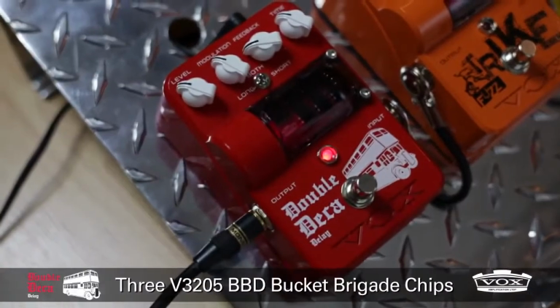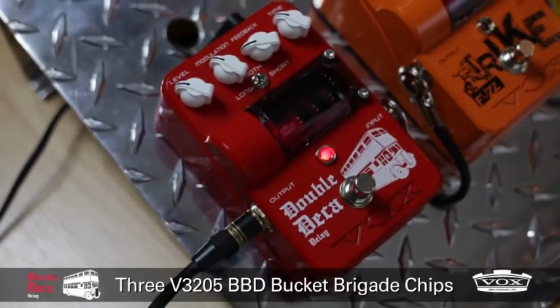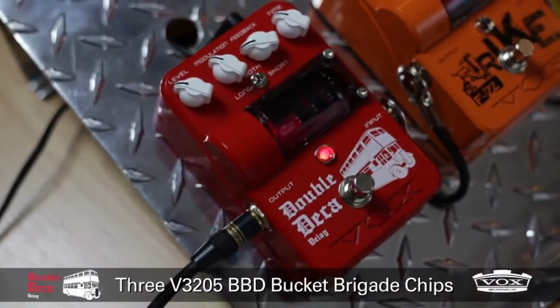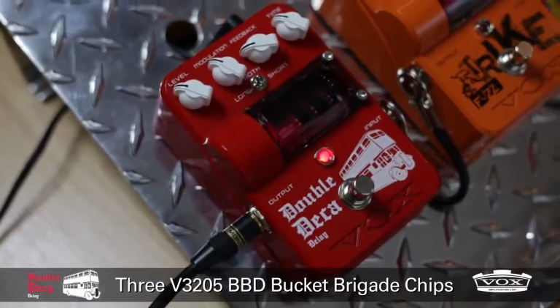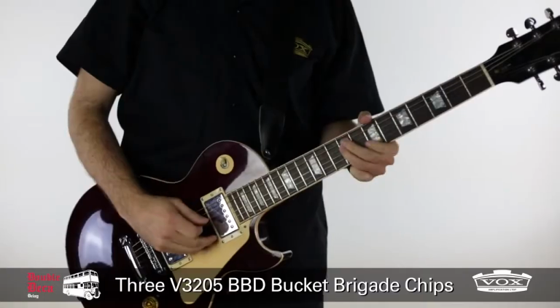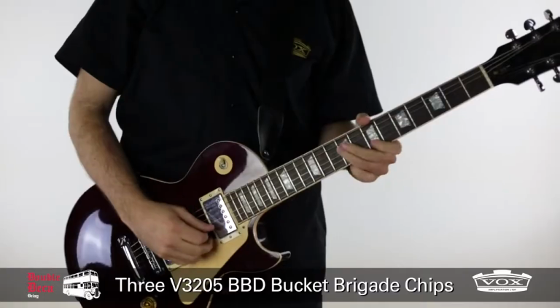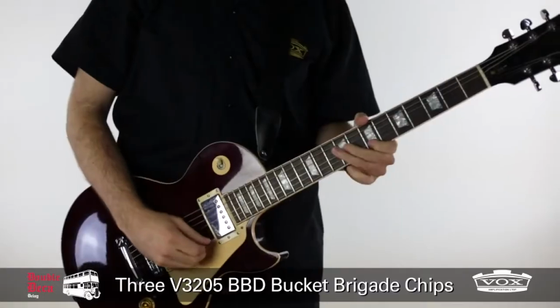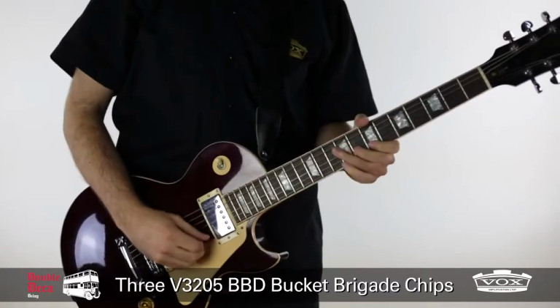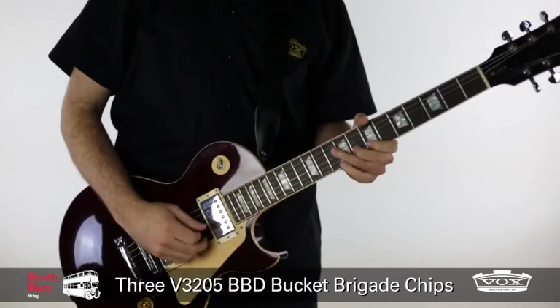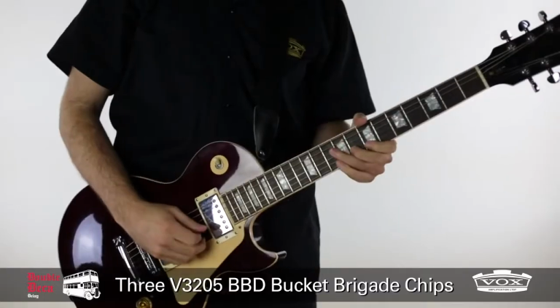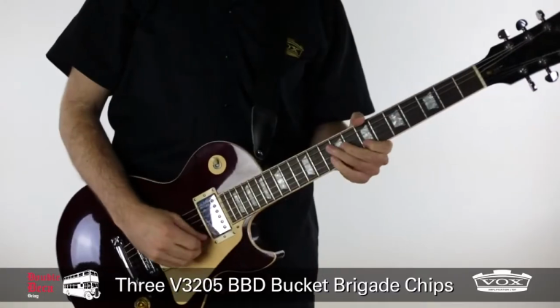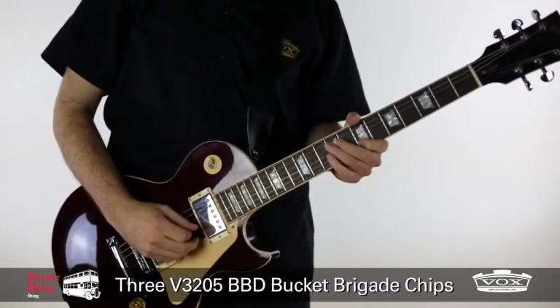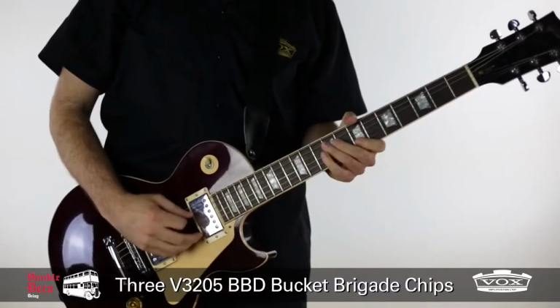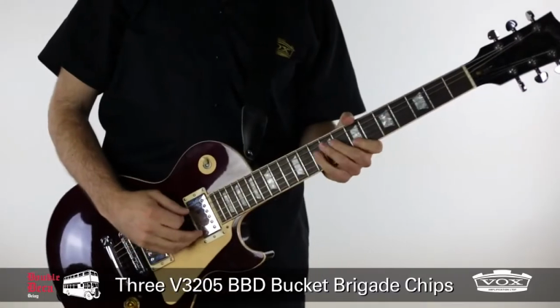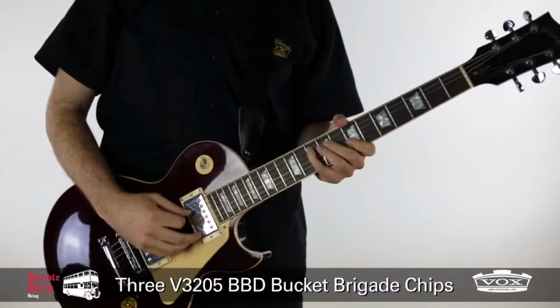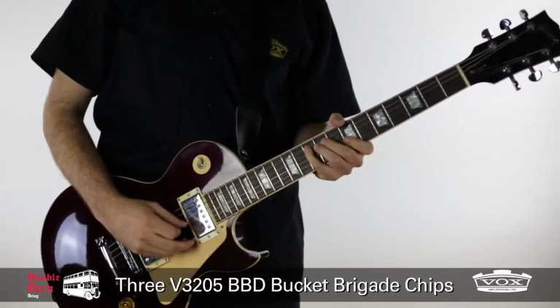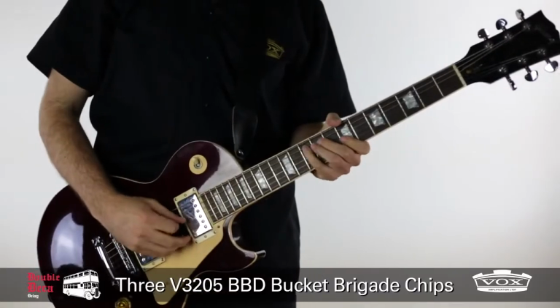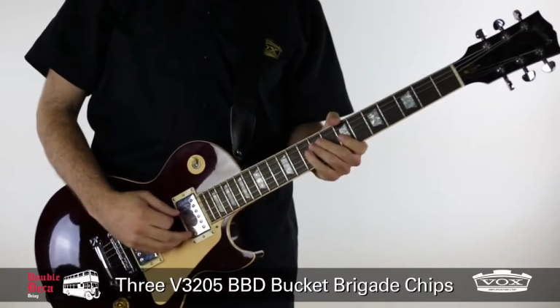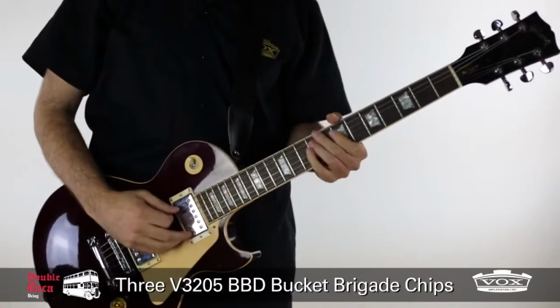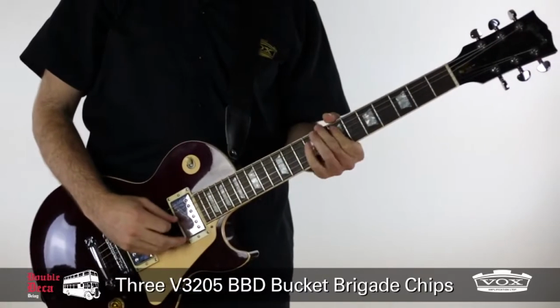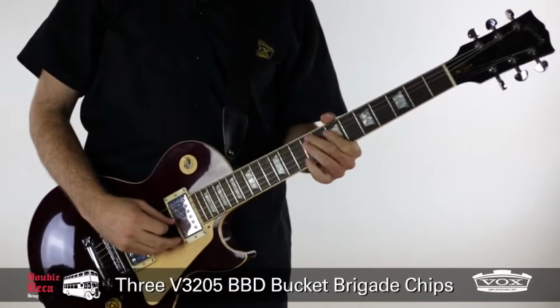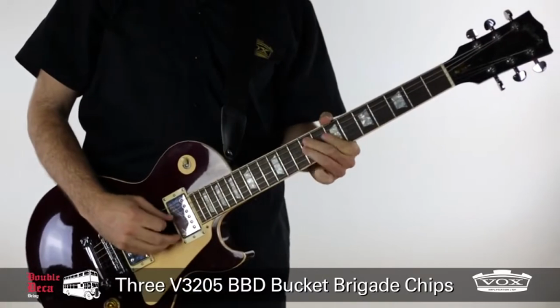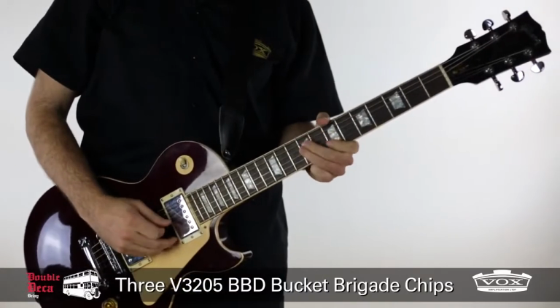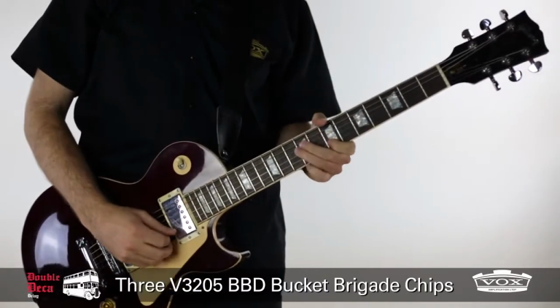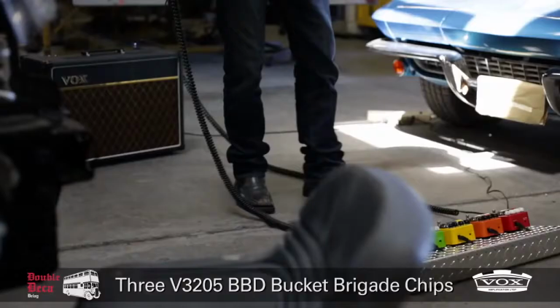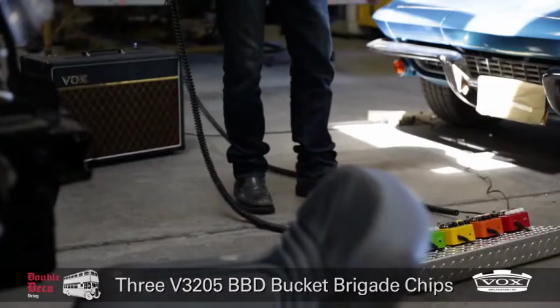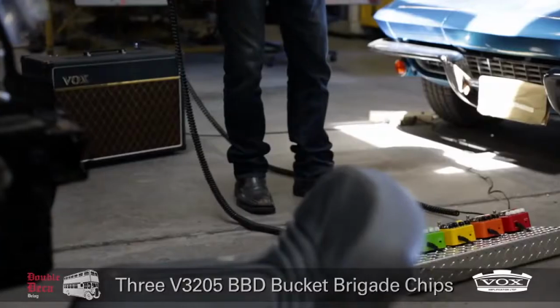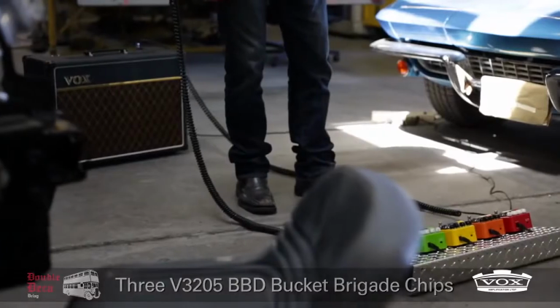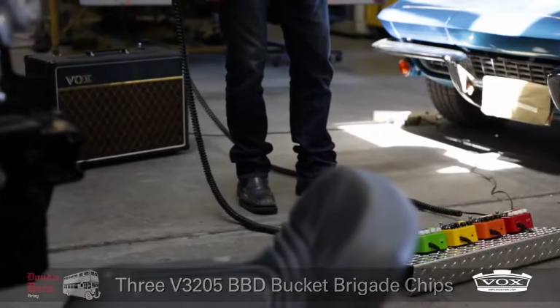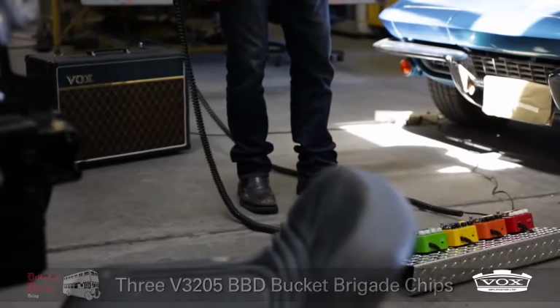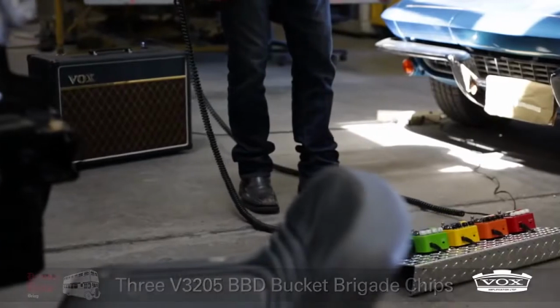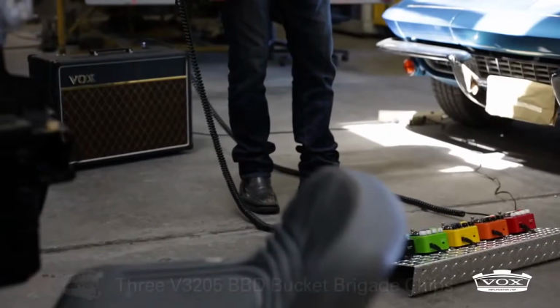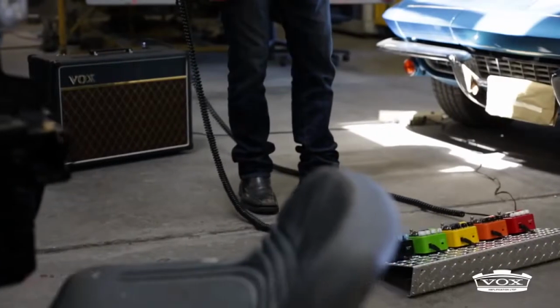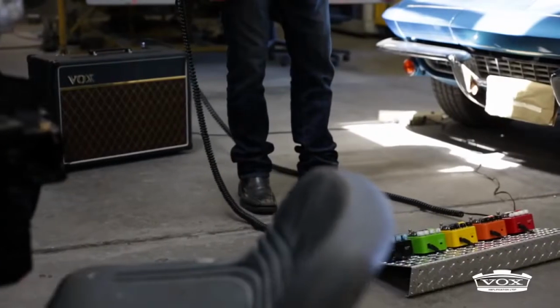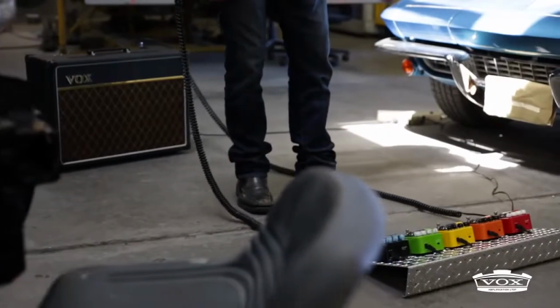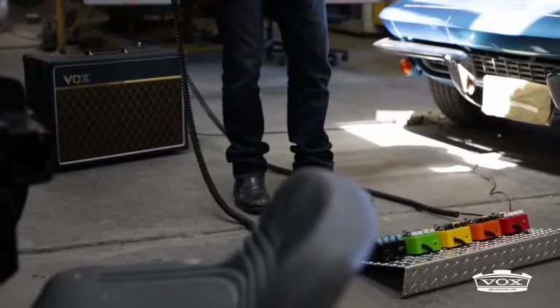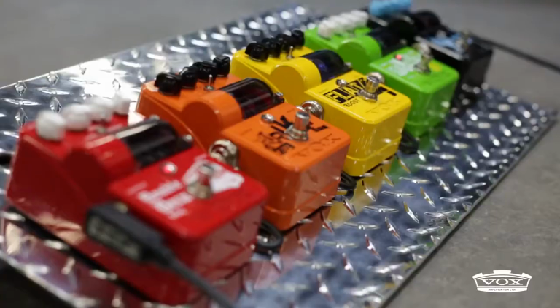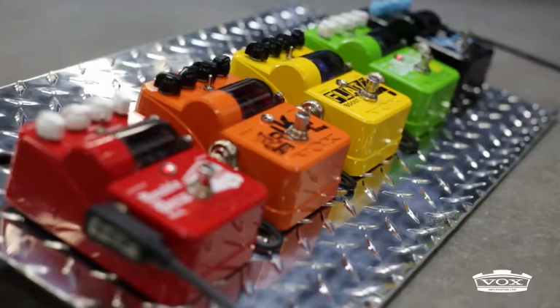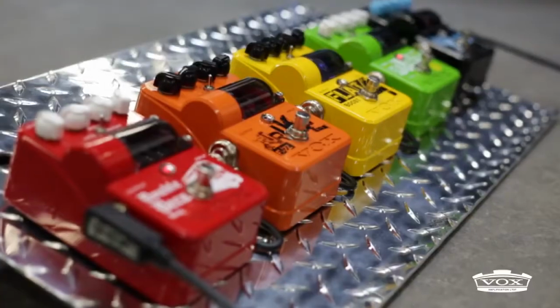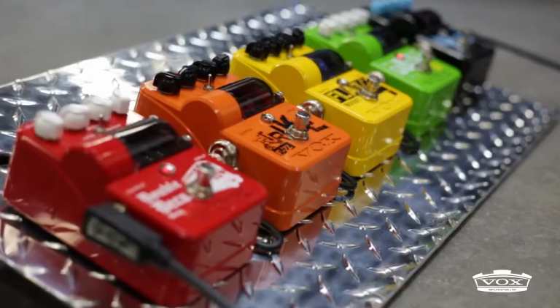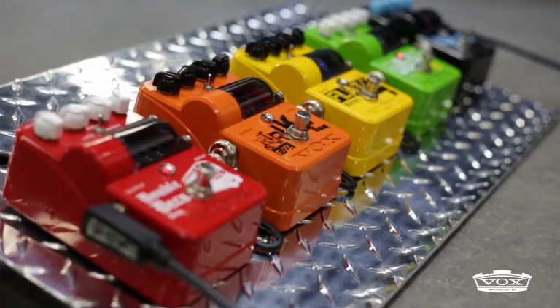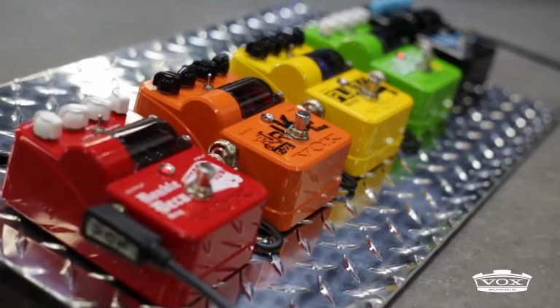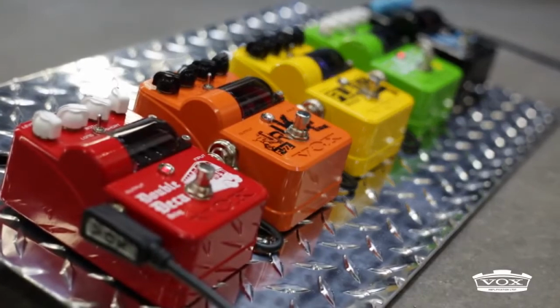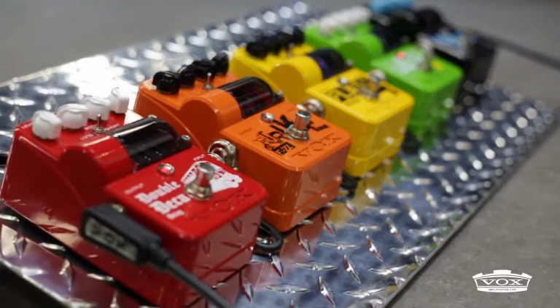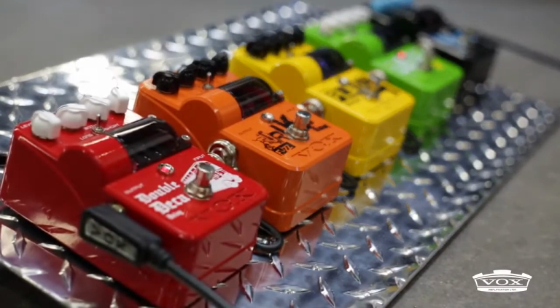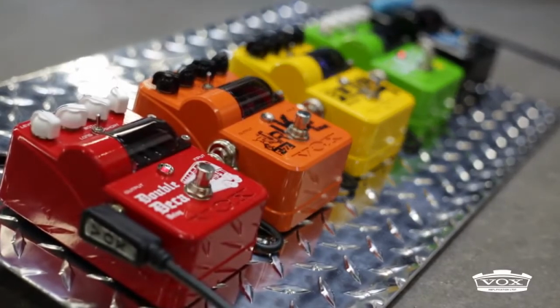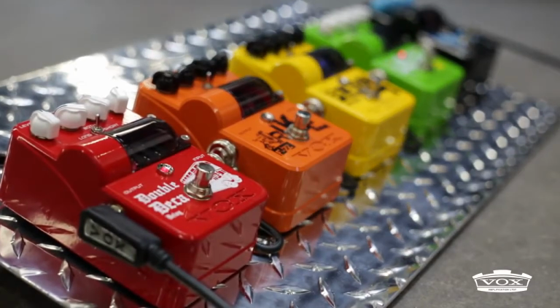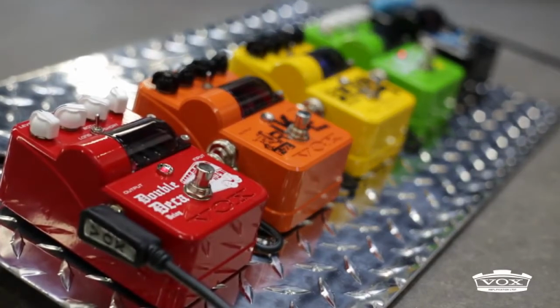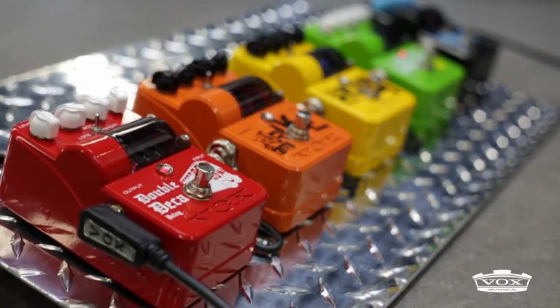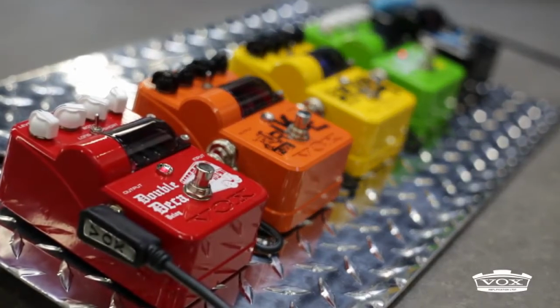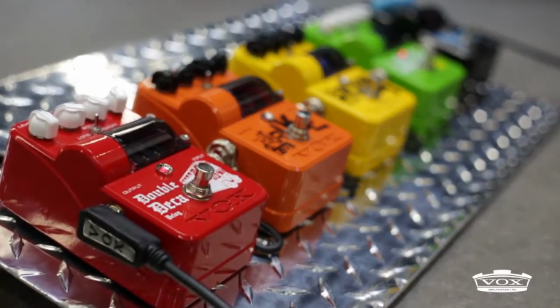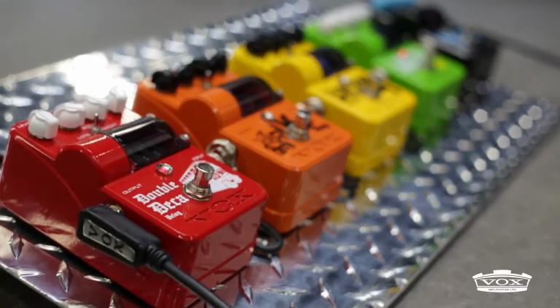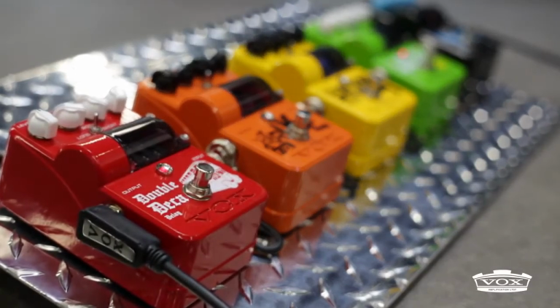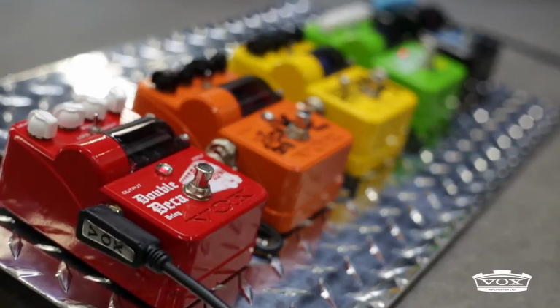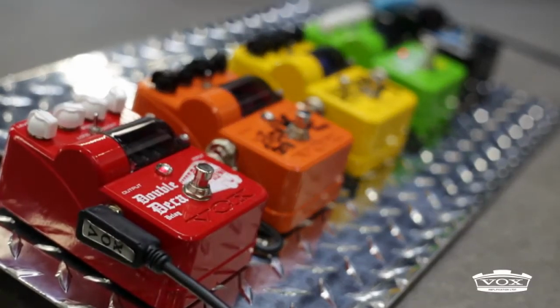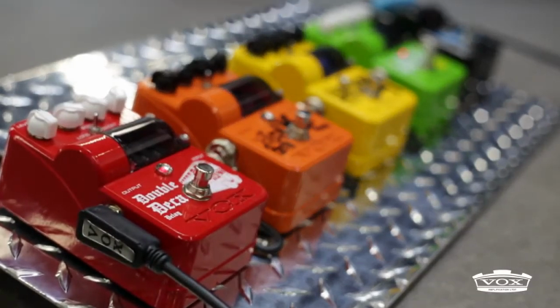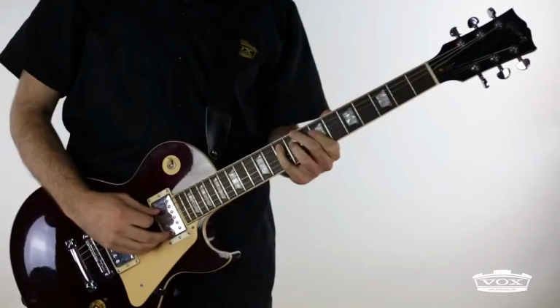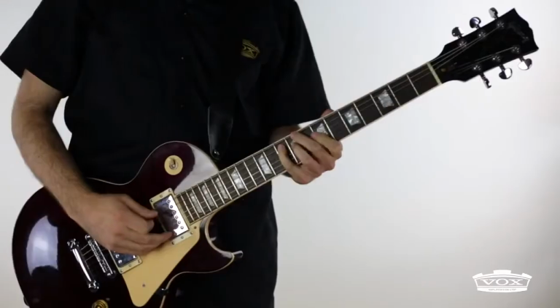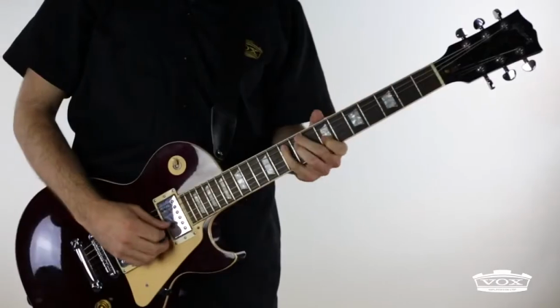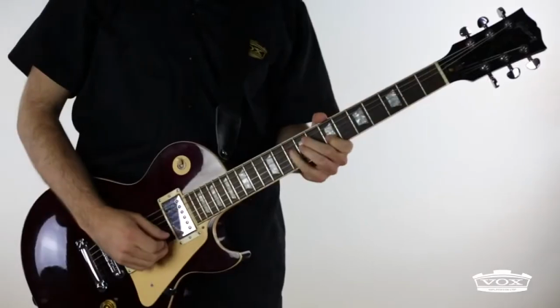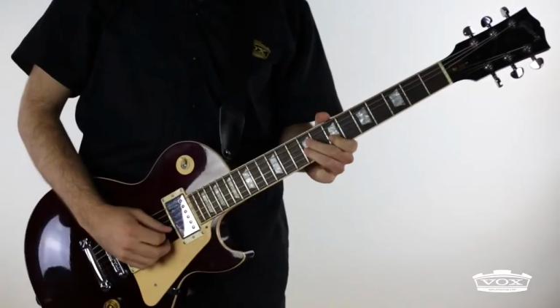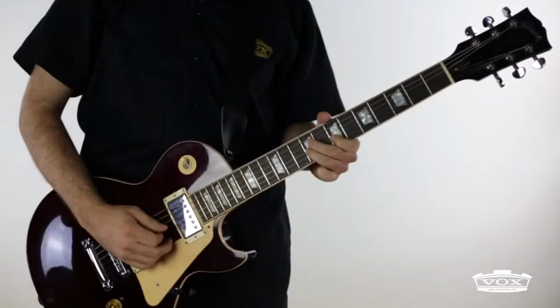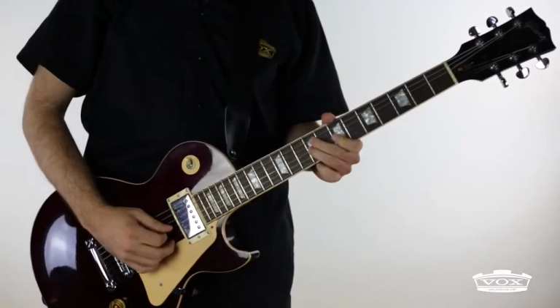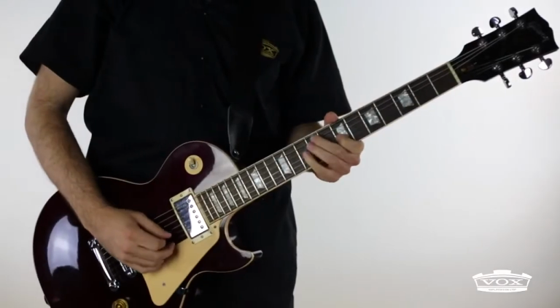The Double Deca Delay is a 900 millisecond analog delay that lets the user choose long, short, or both delays combined.